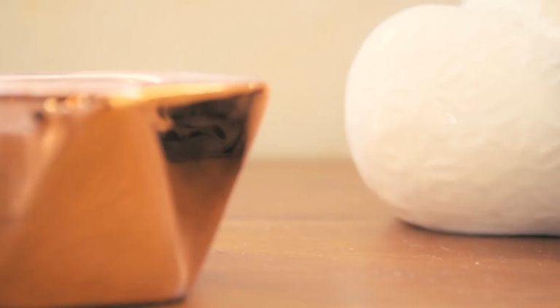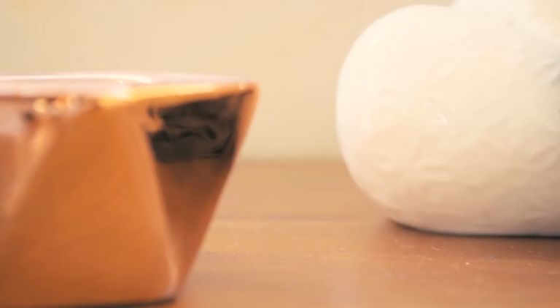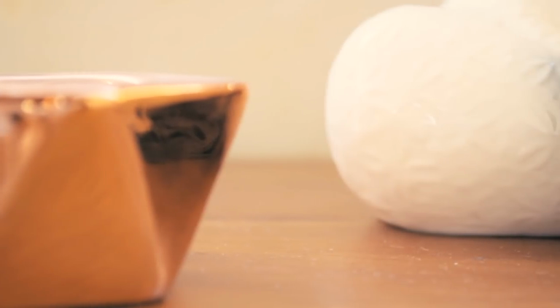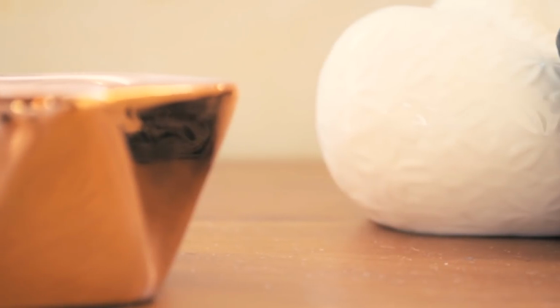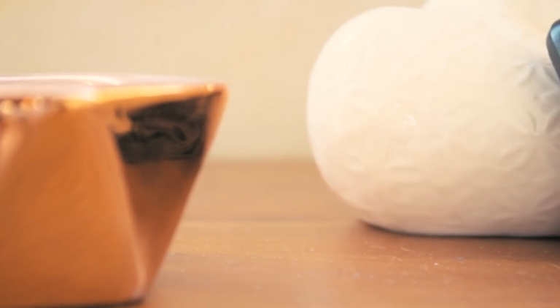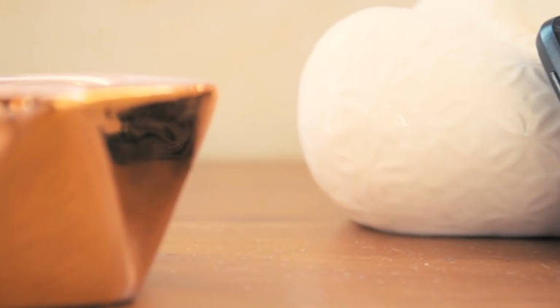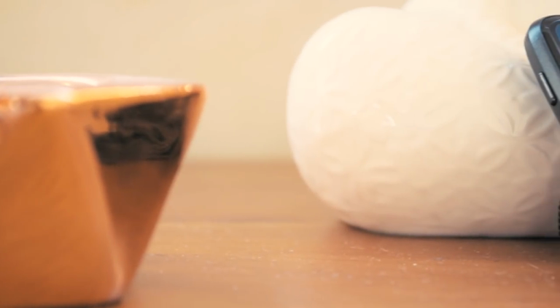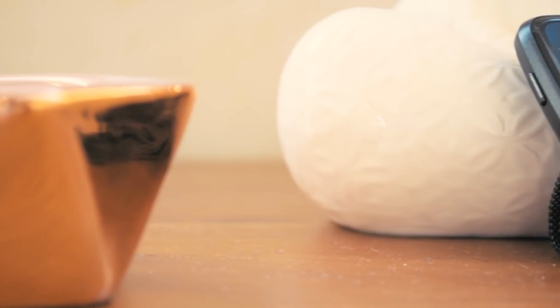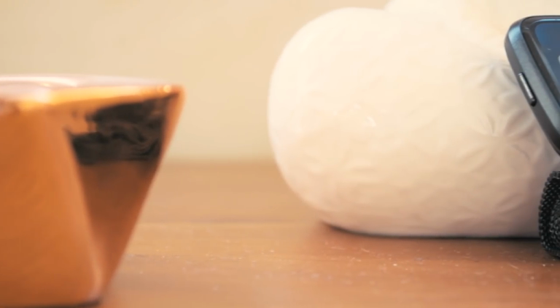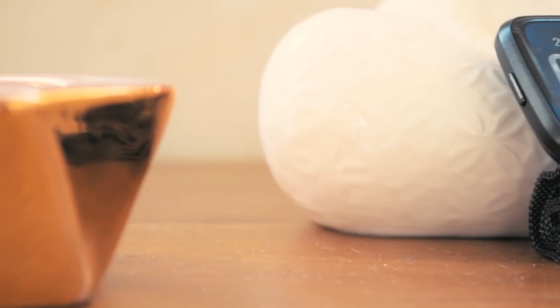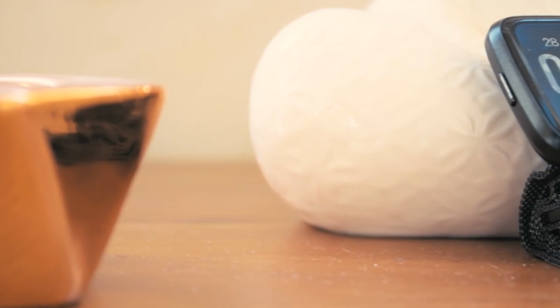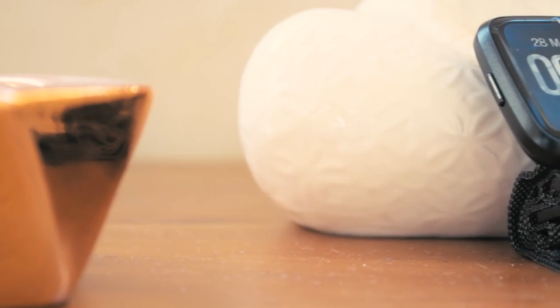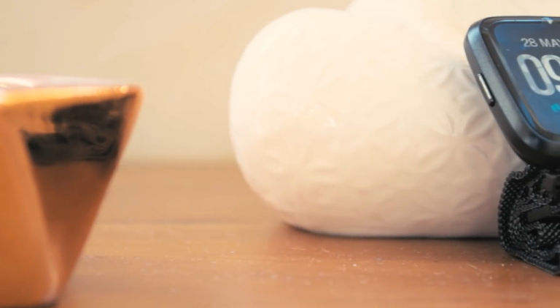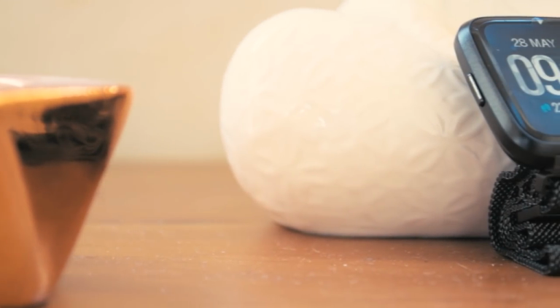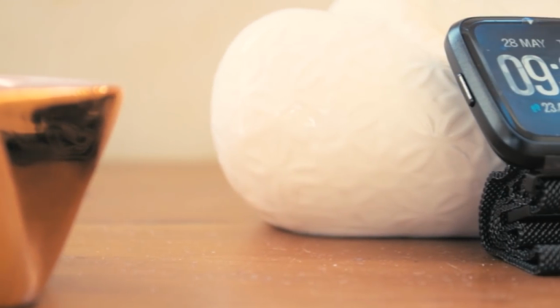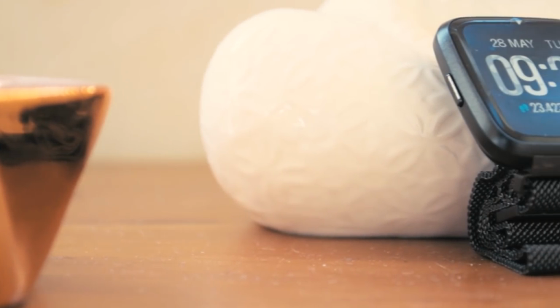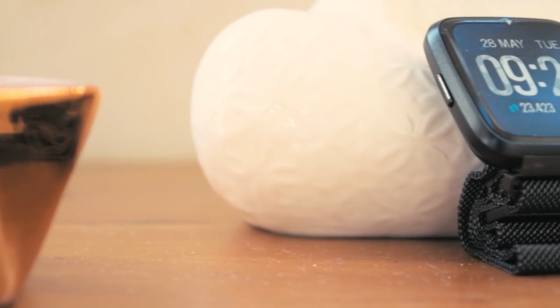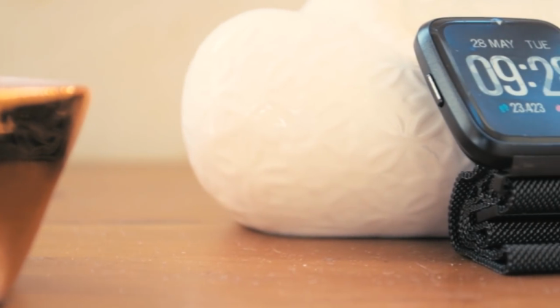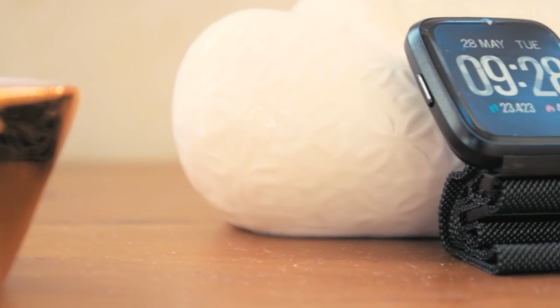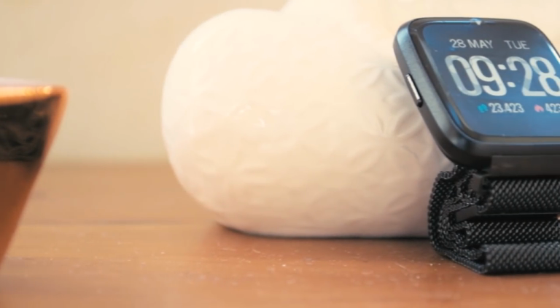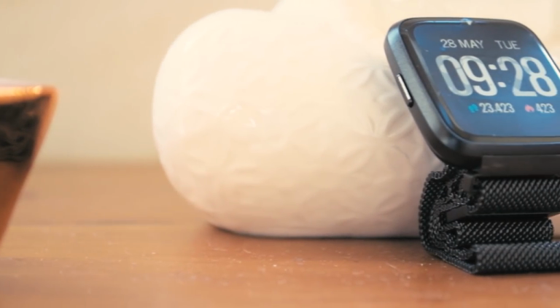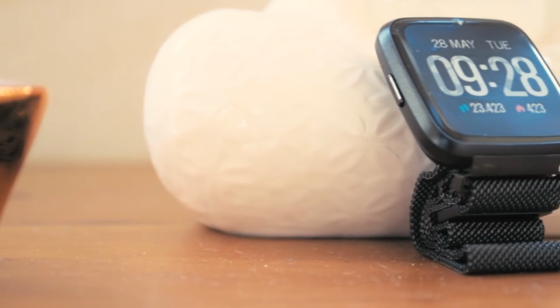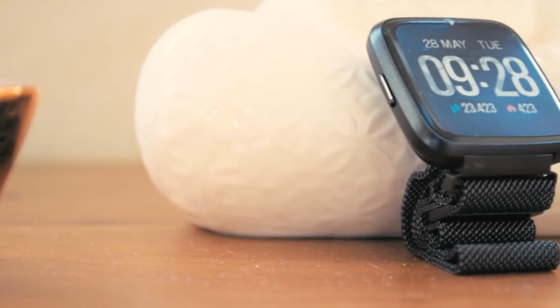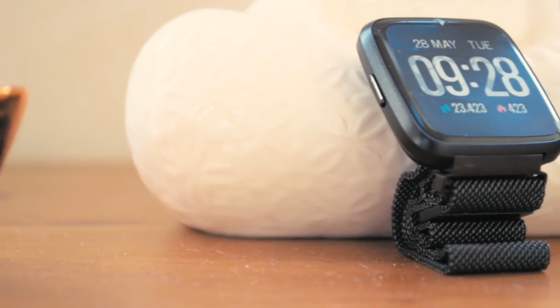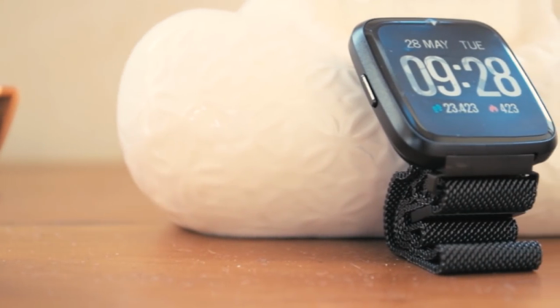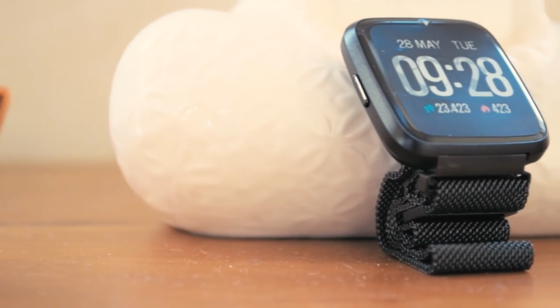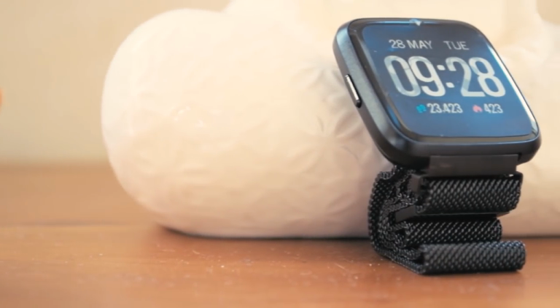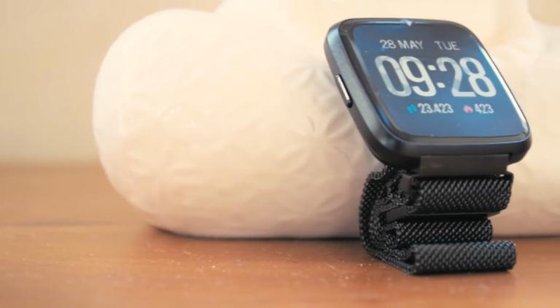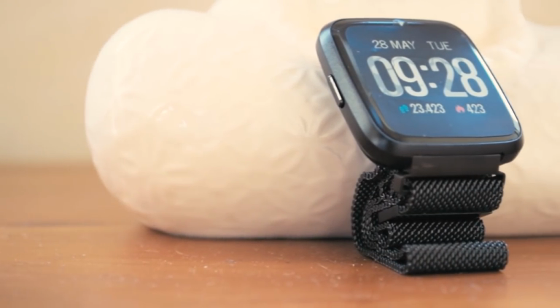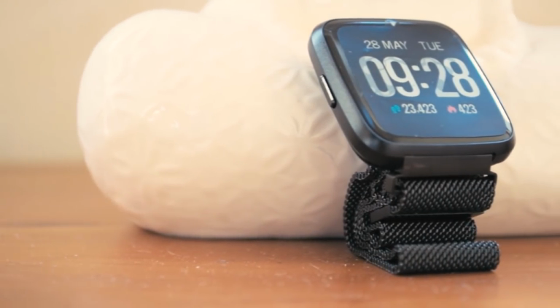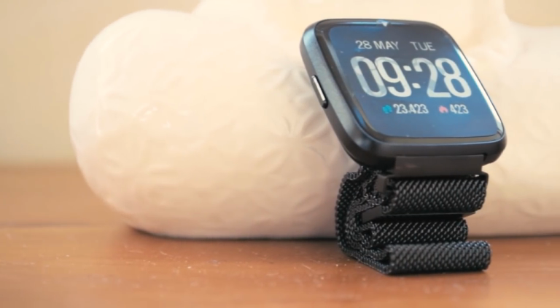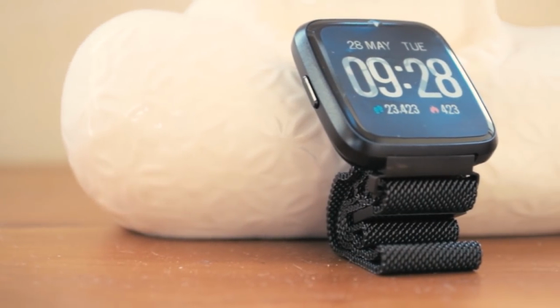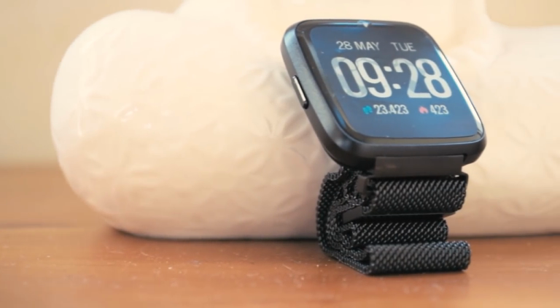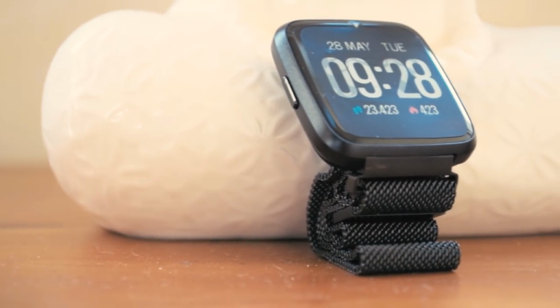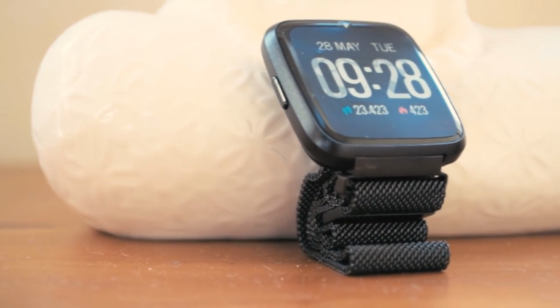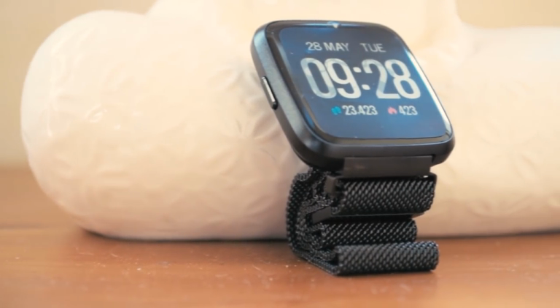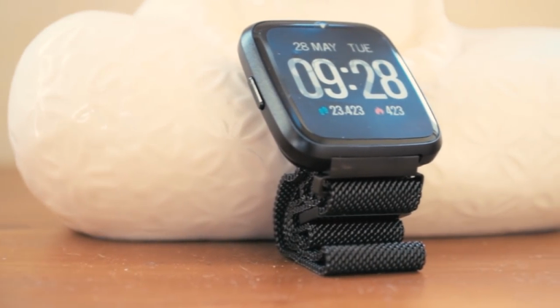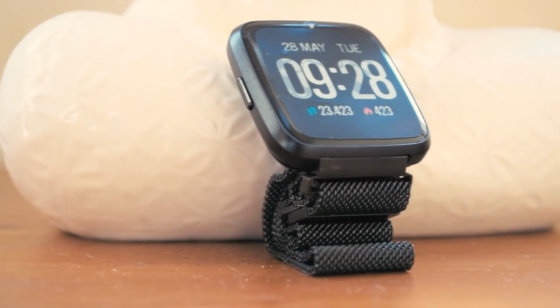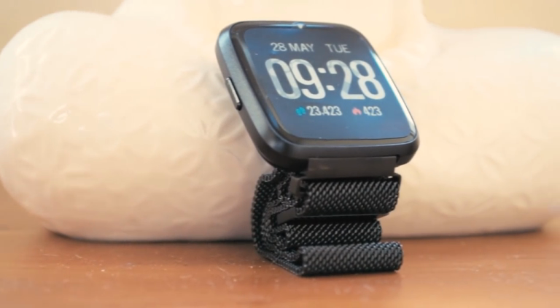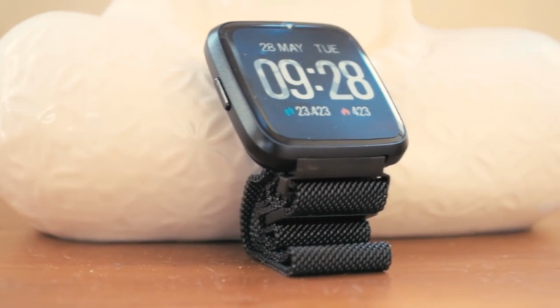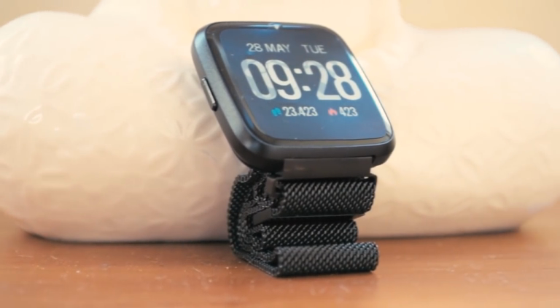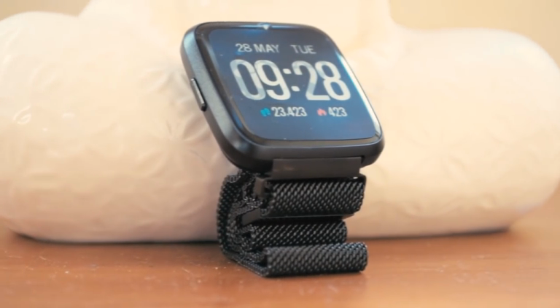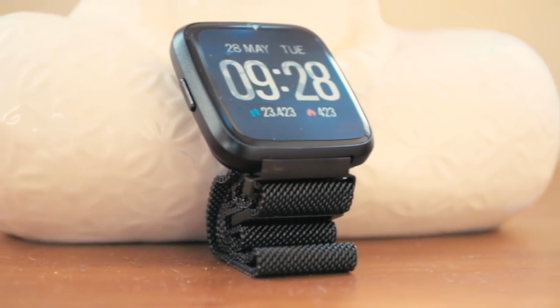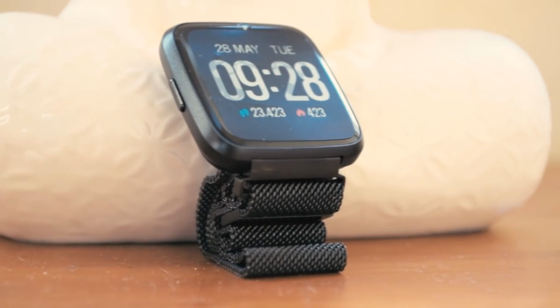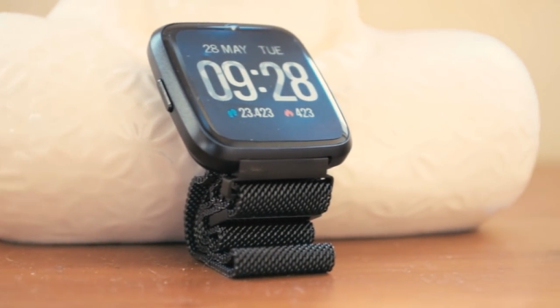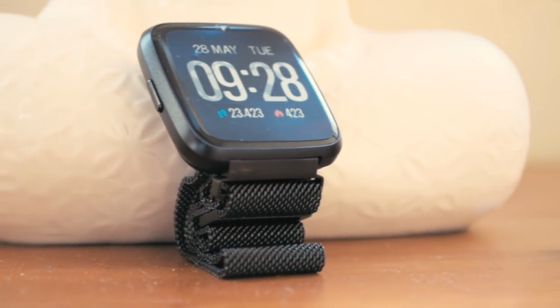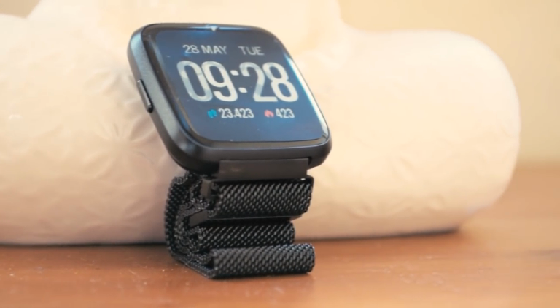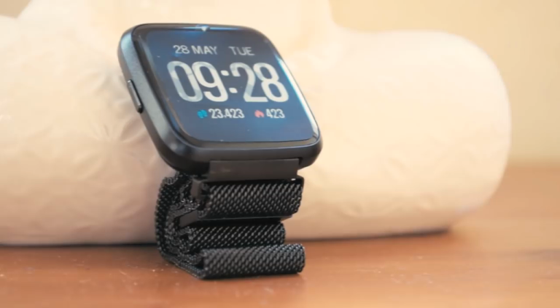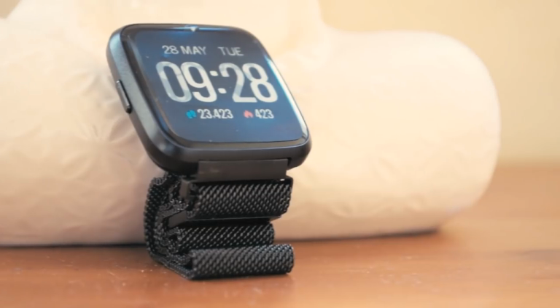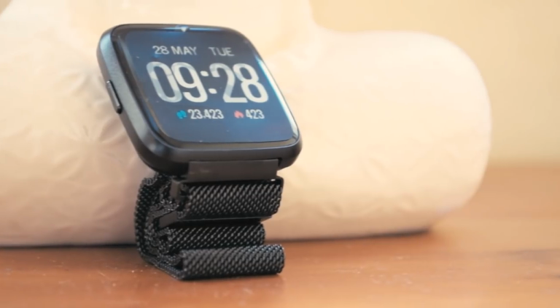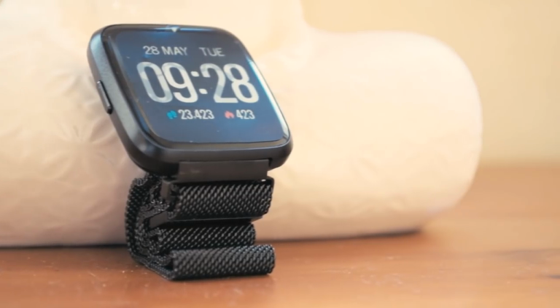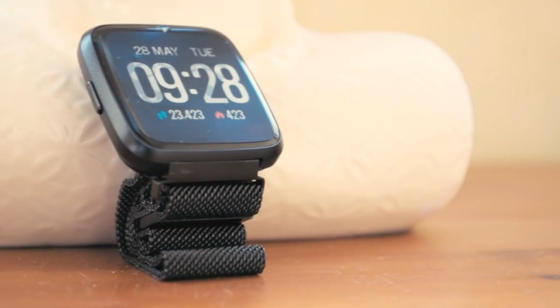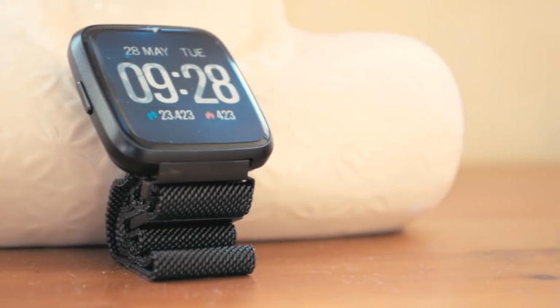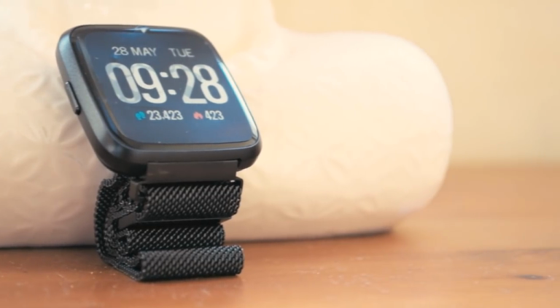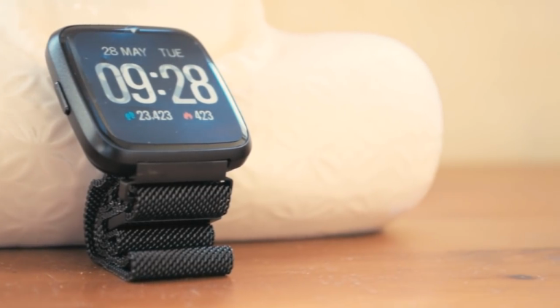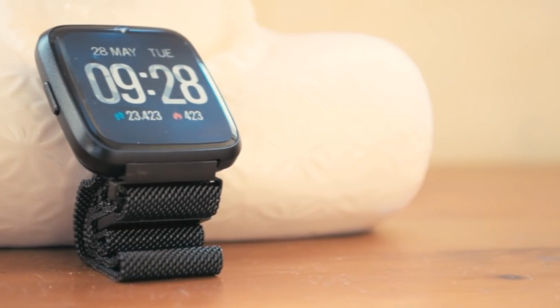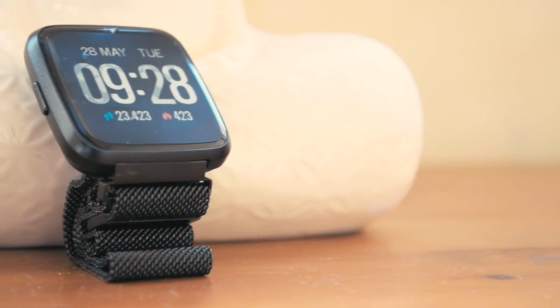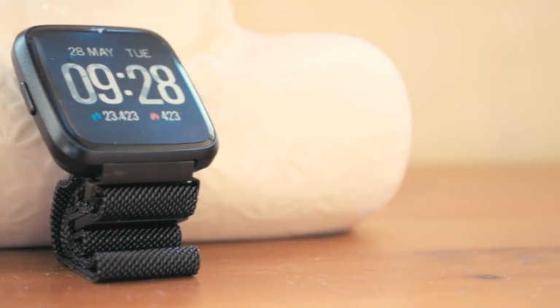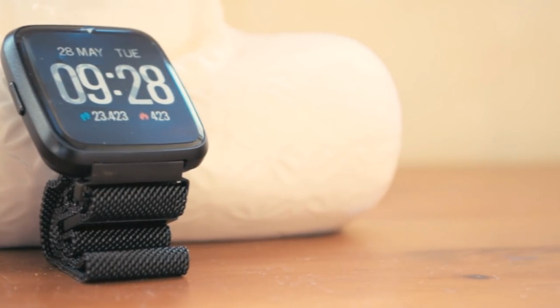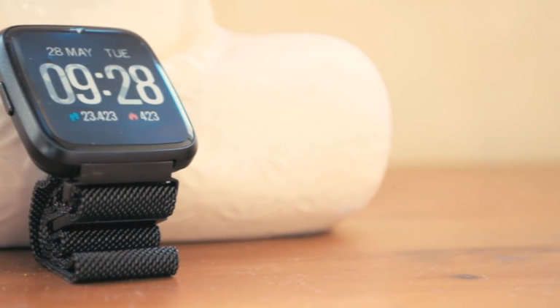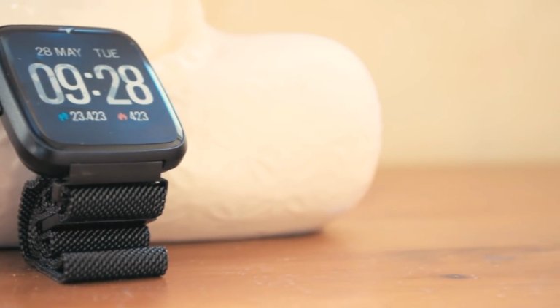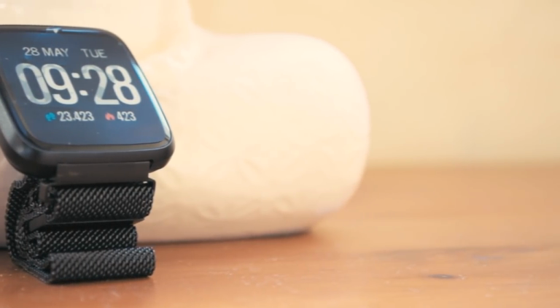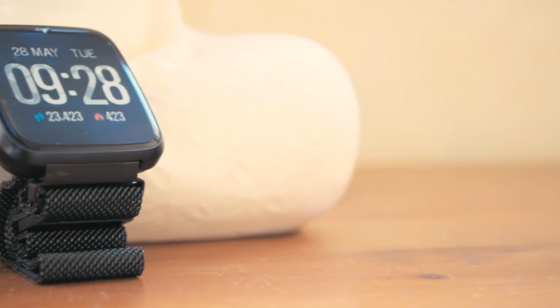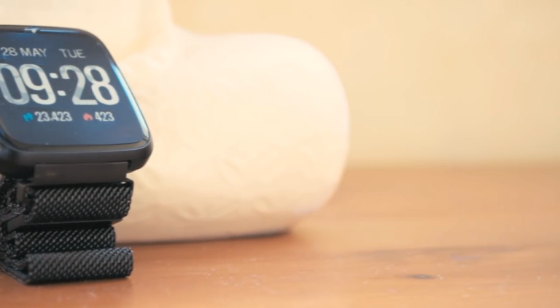Hello there guys, it's CoolFox over here and today I'm bringing you an unboxing and review of the Huawei Smartwatch.